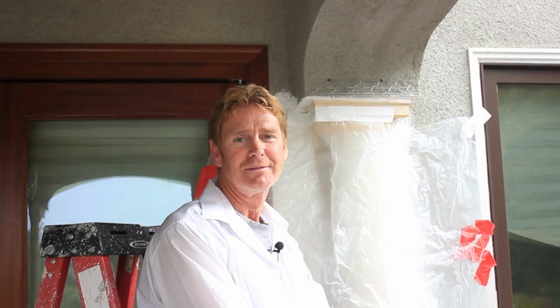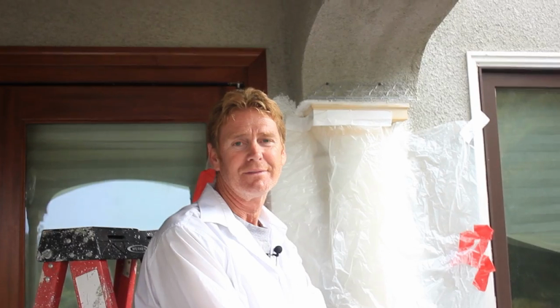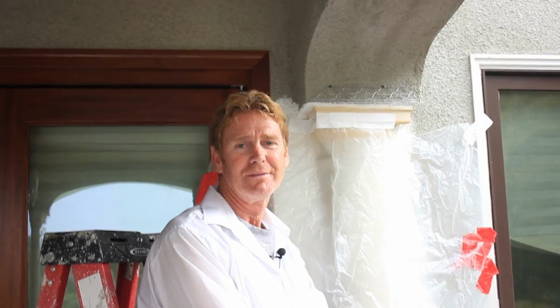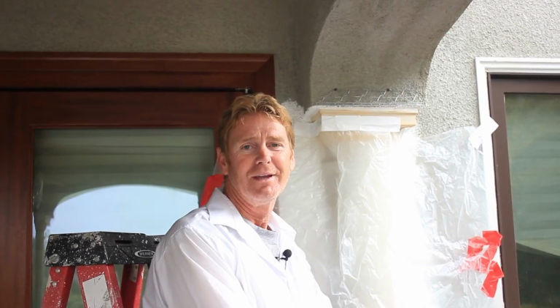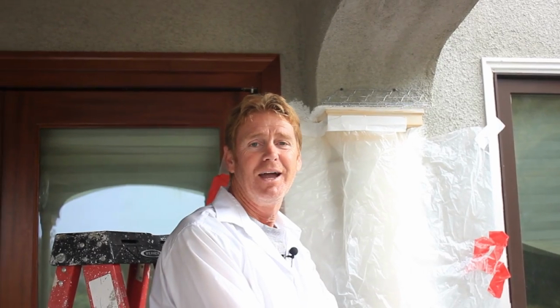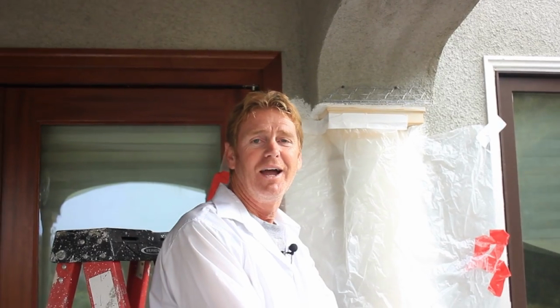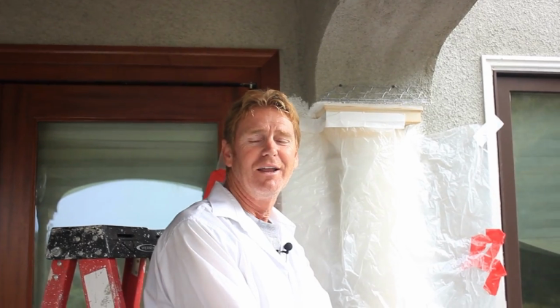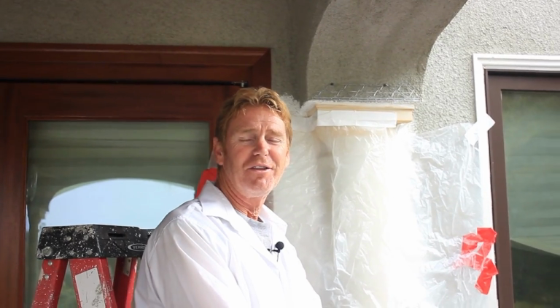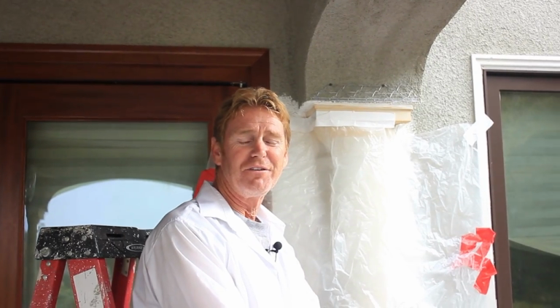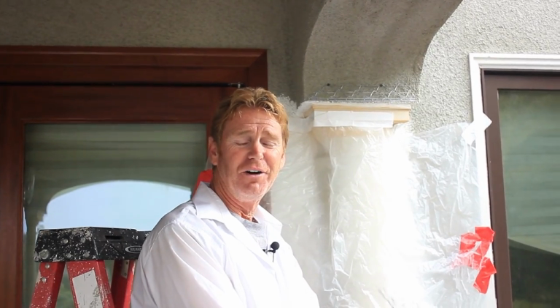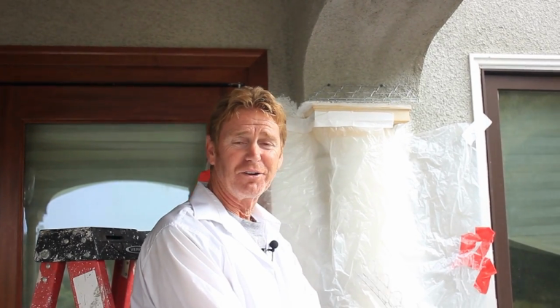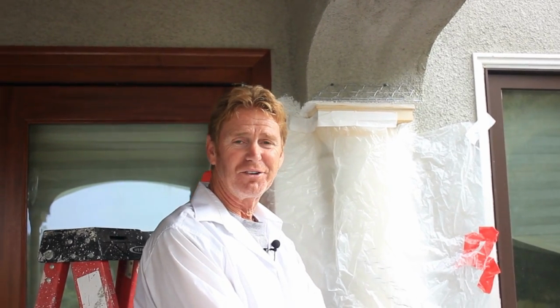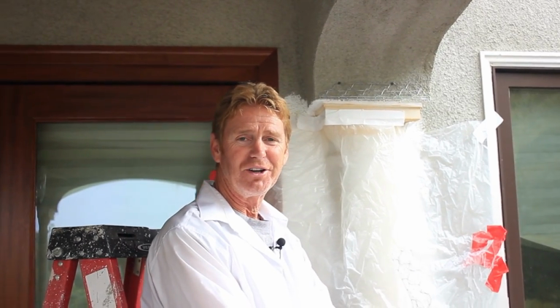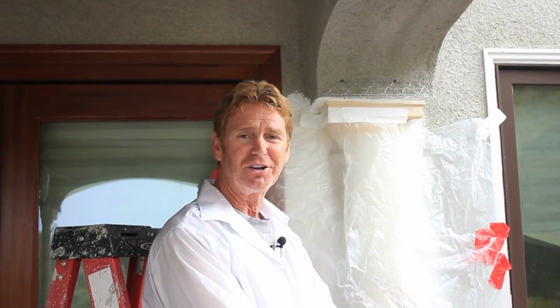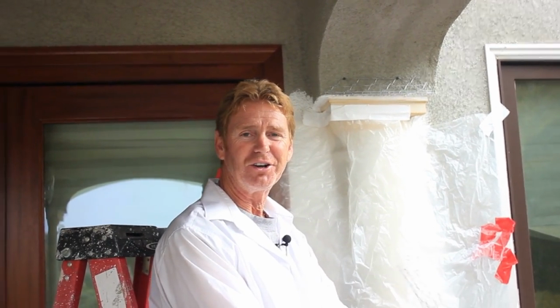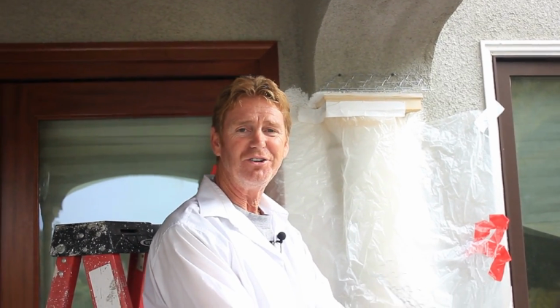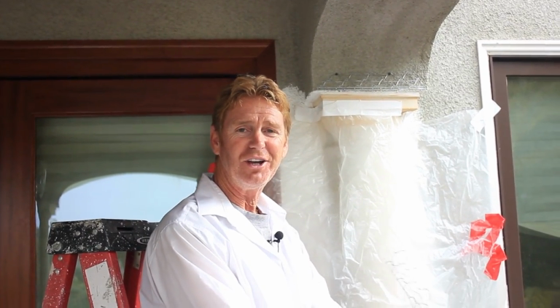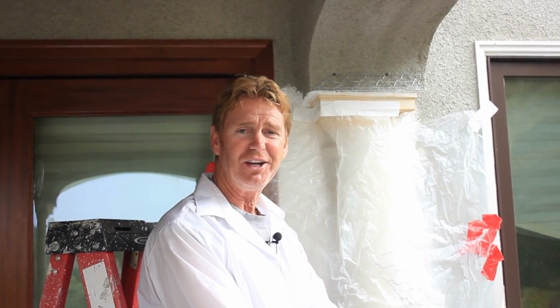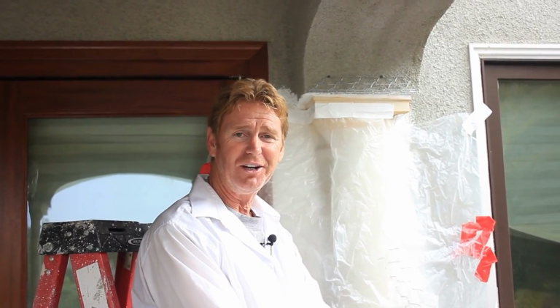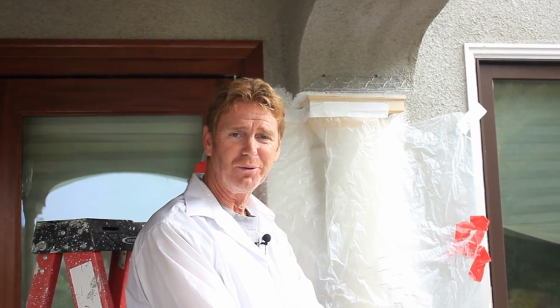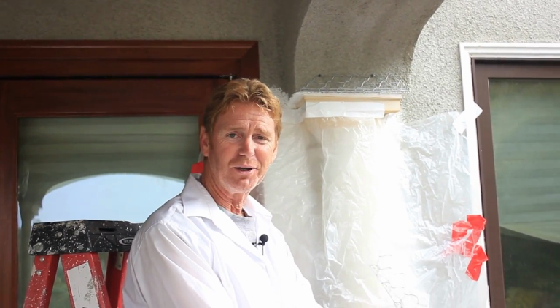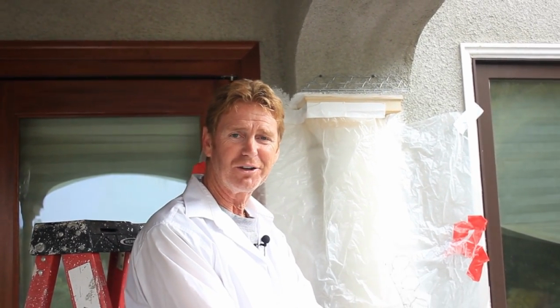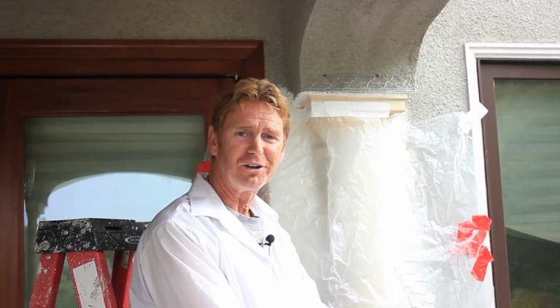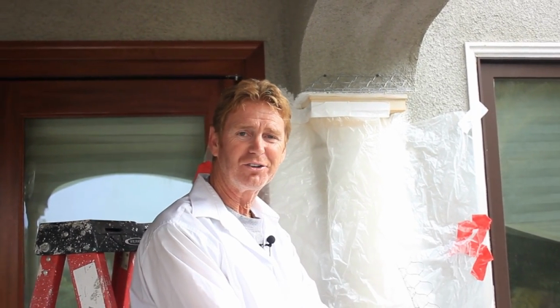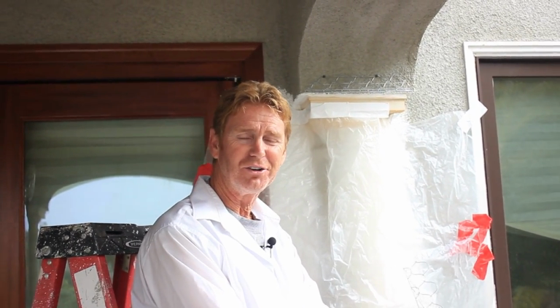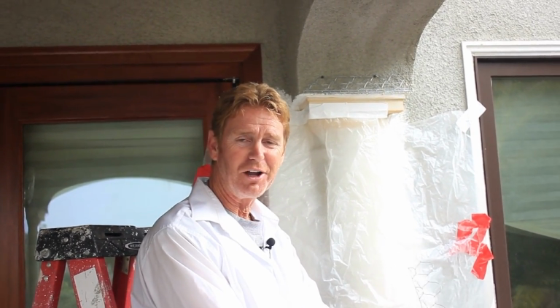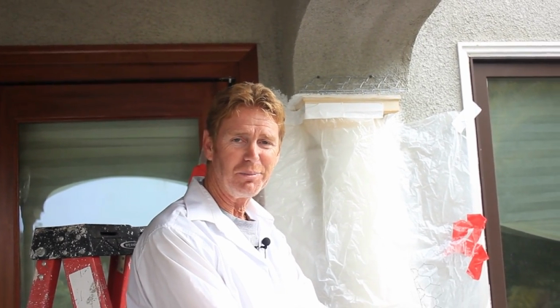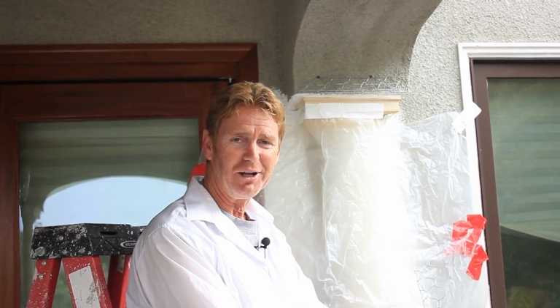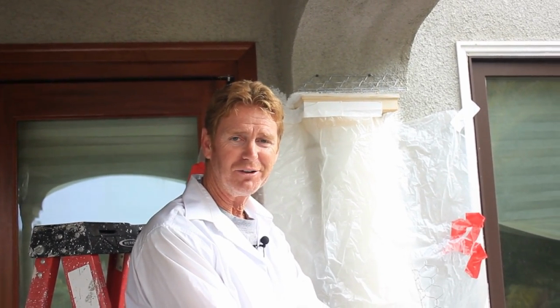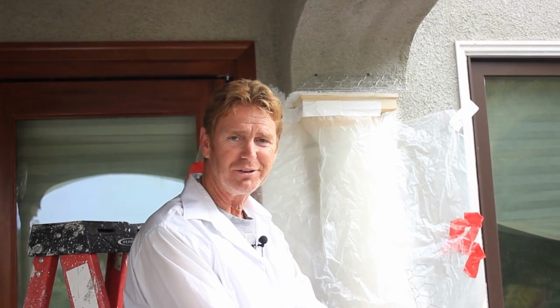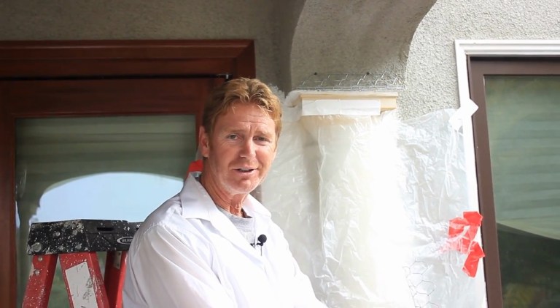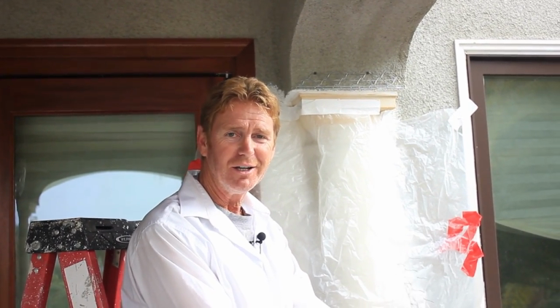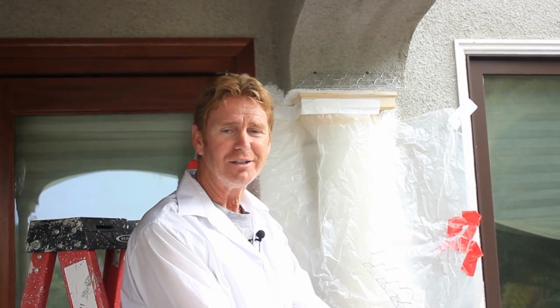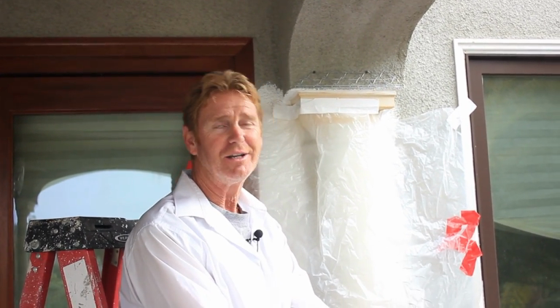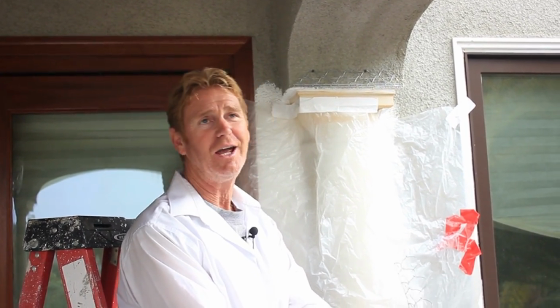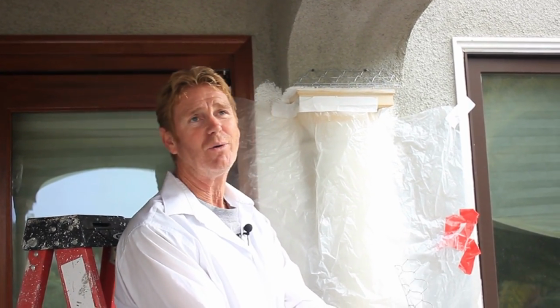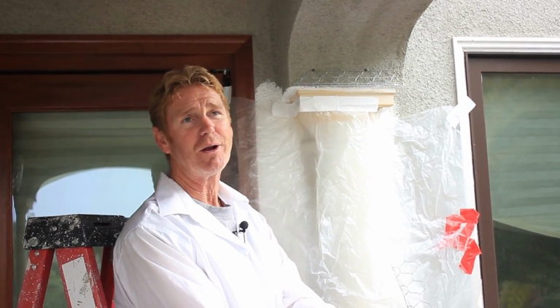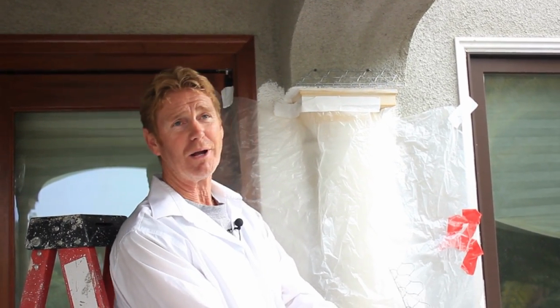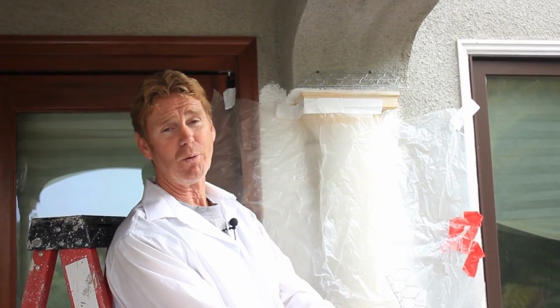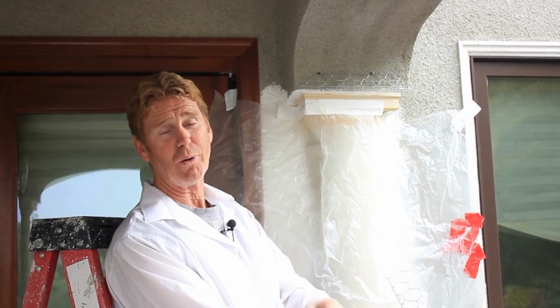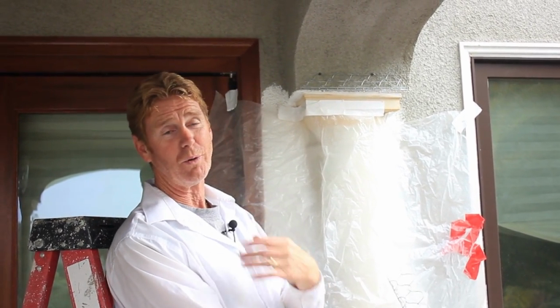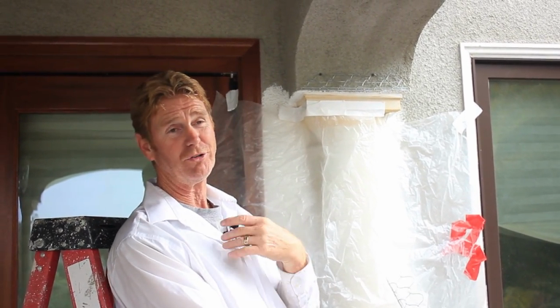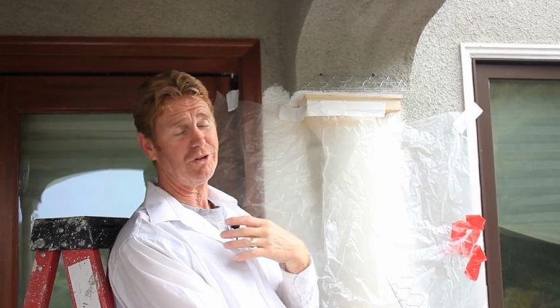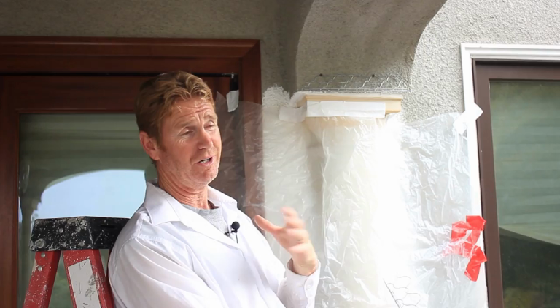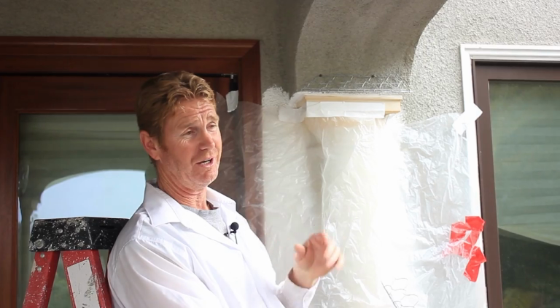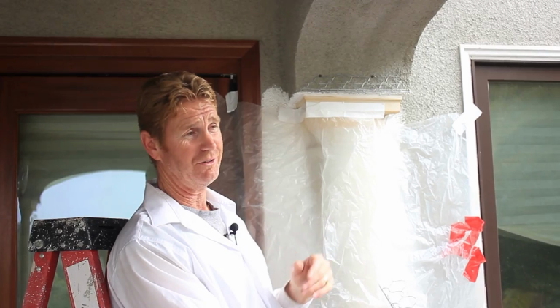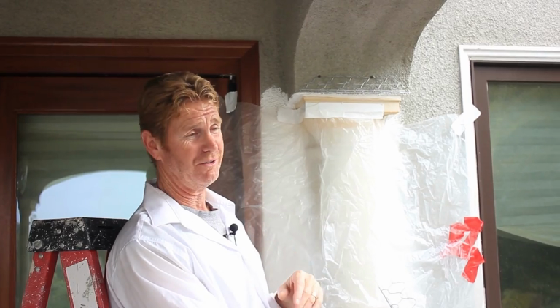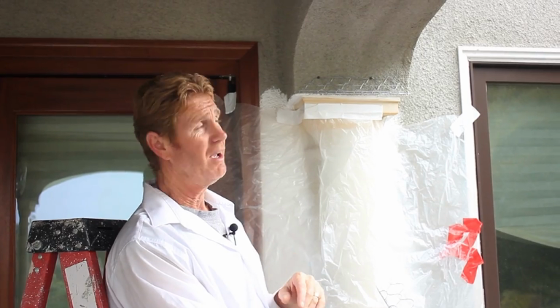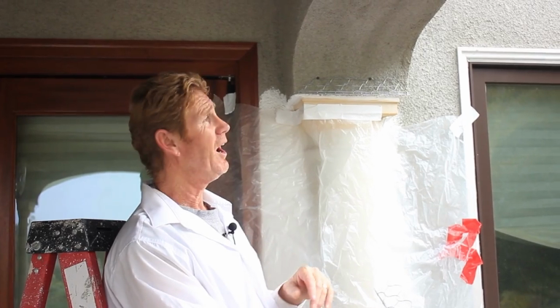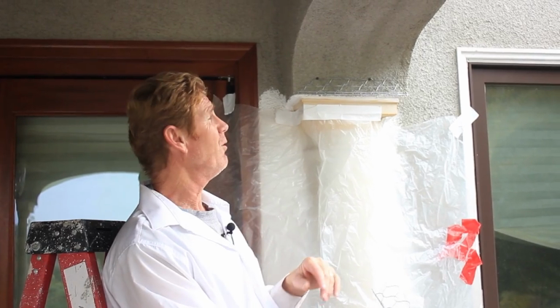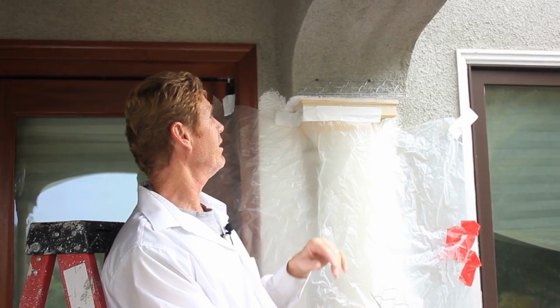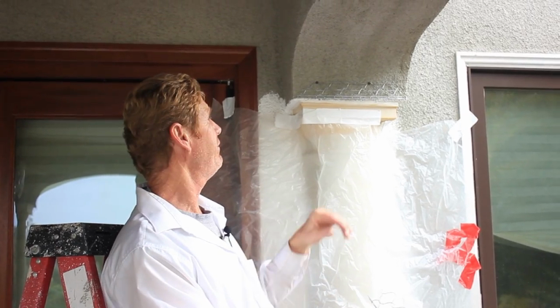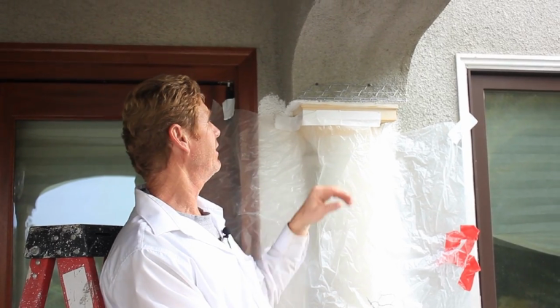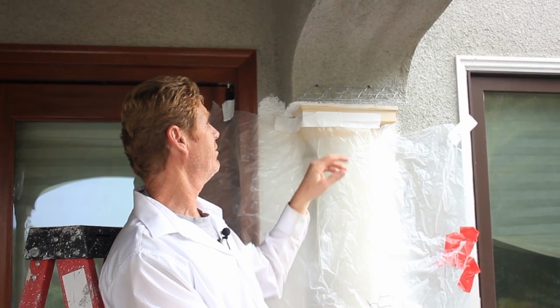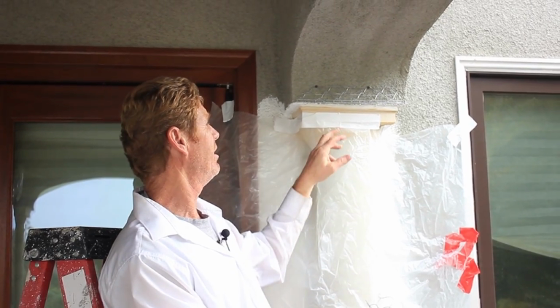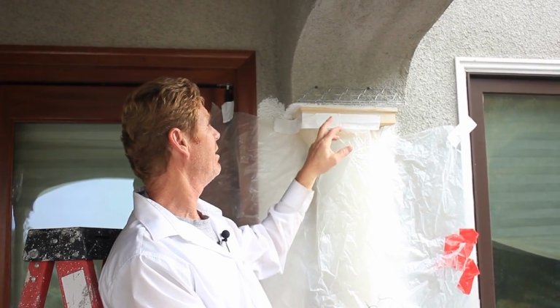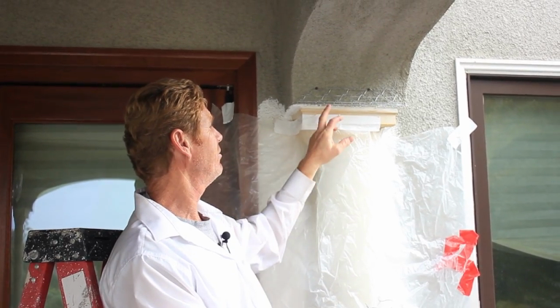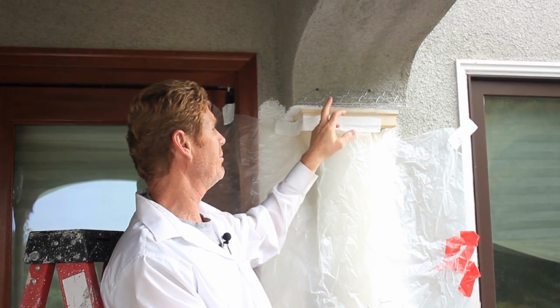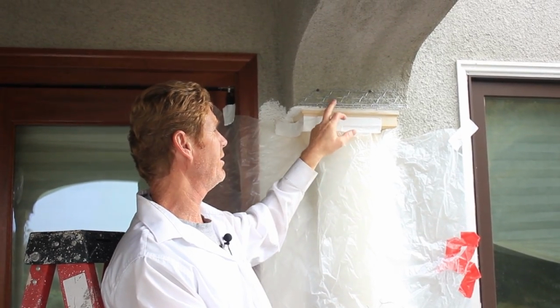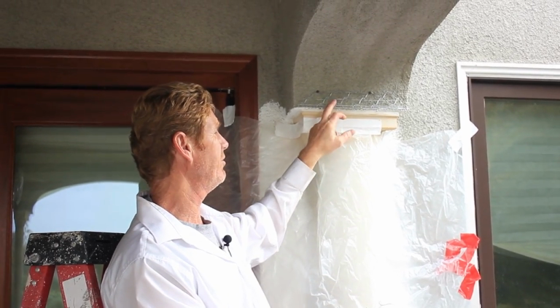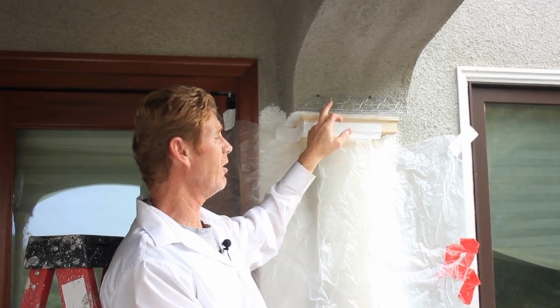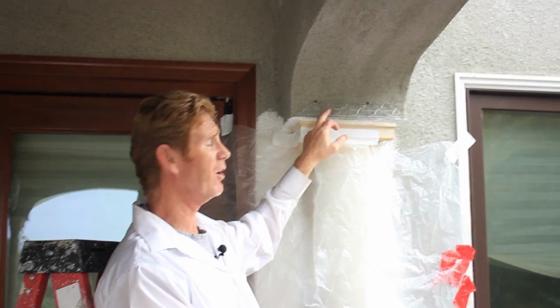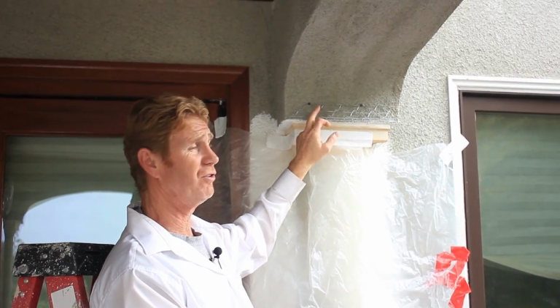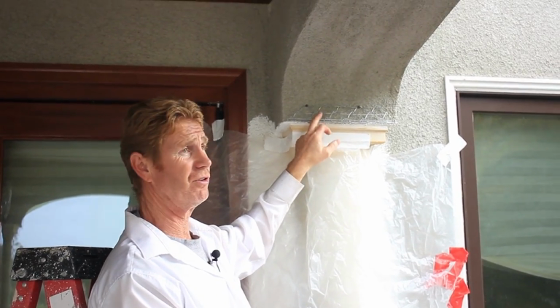Hello there folks. Kirk and Jay here with Kirk Giordano Plastering. Today what I want to show you guys is how we're going to fix some of these arches.